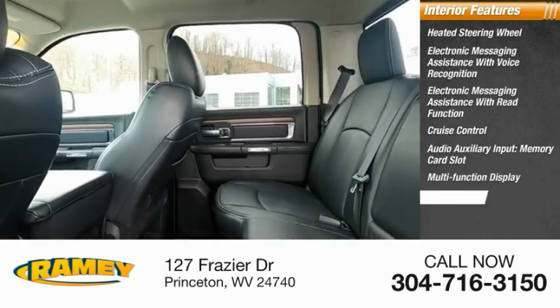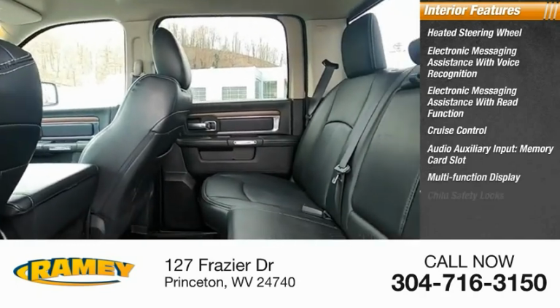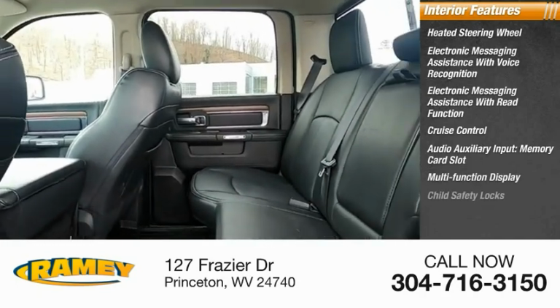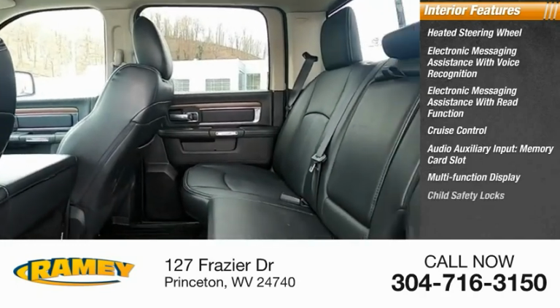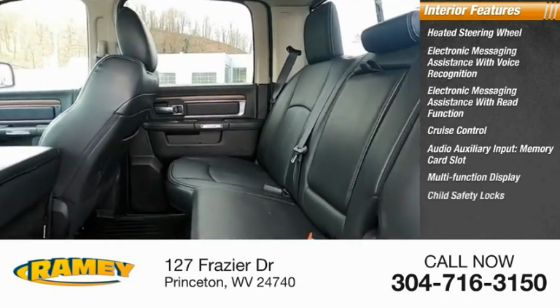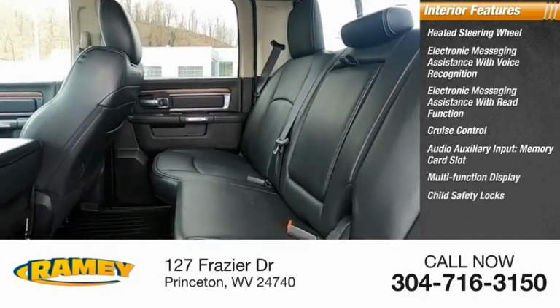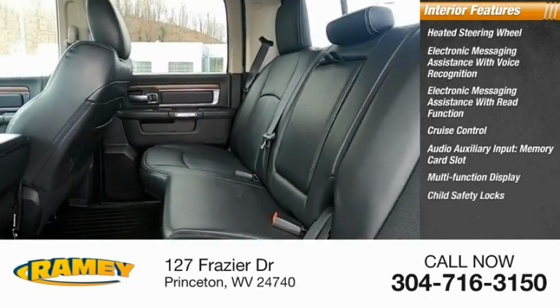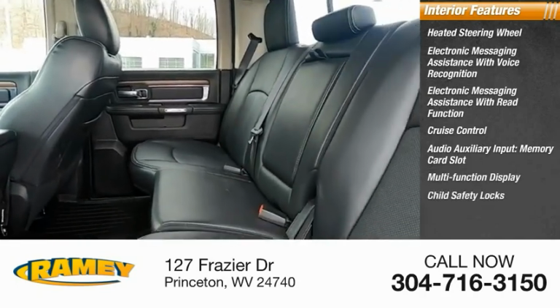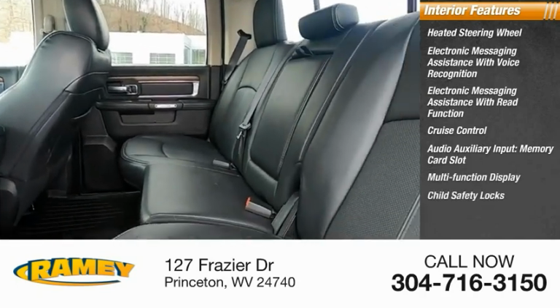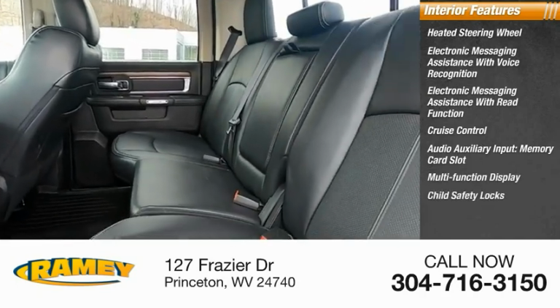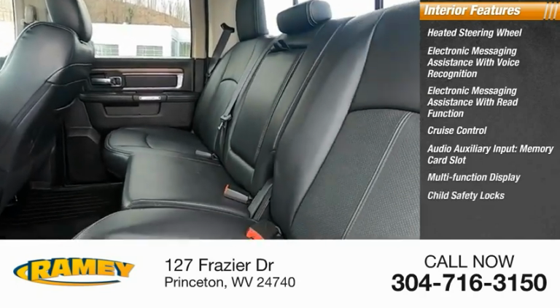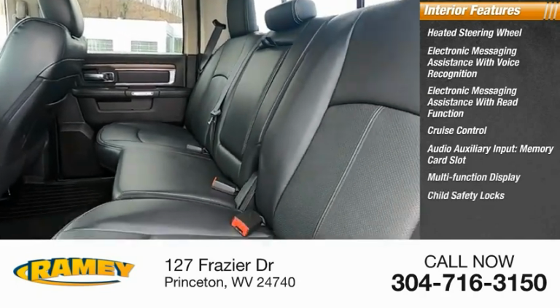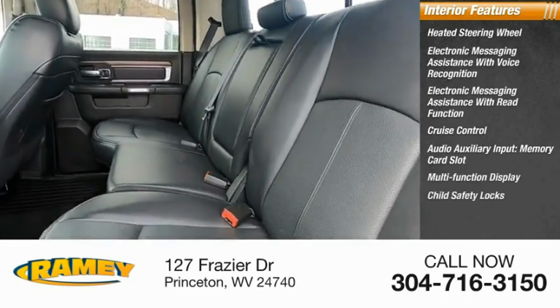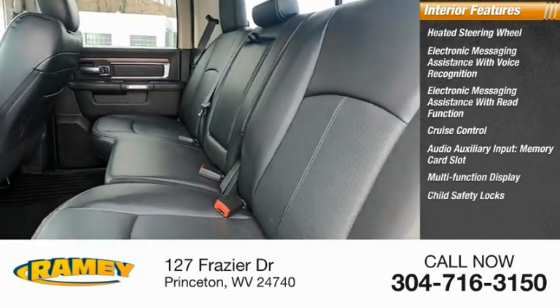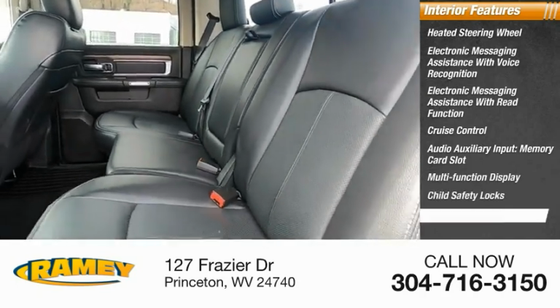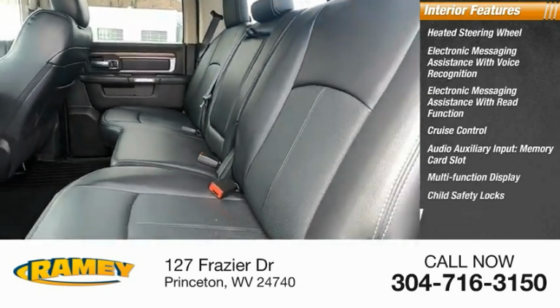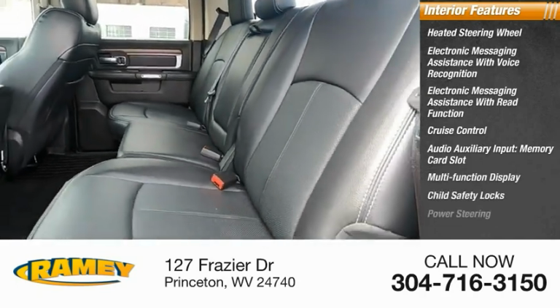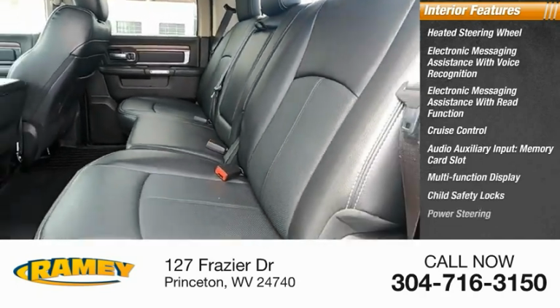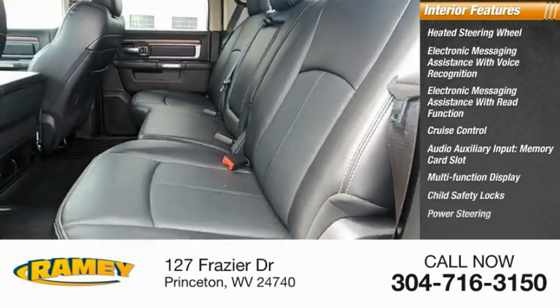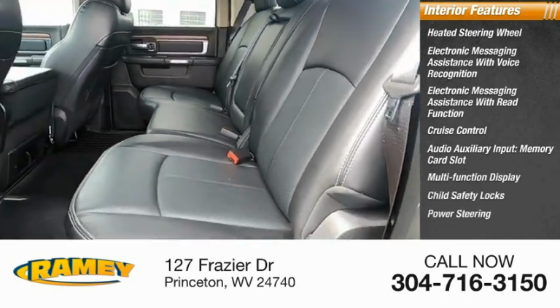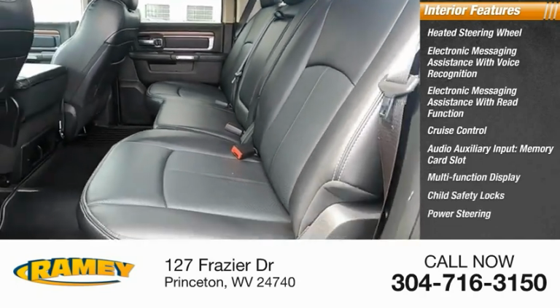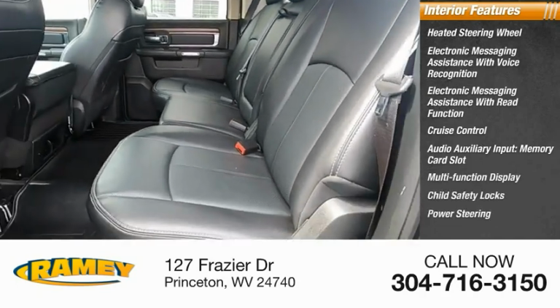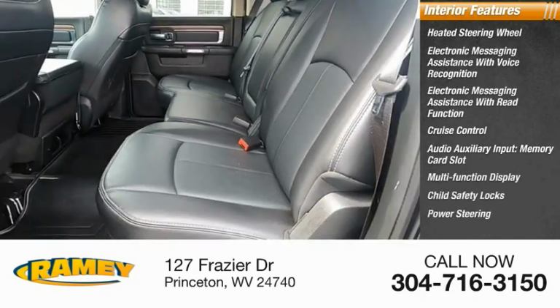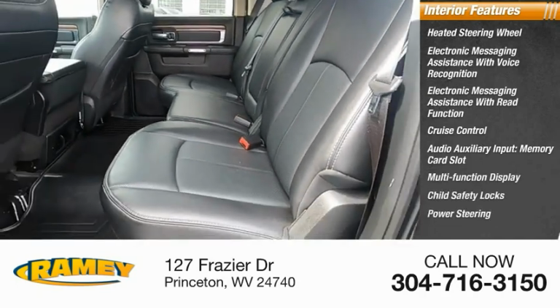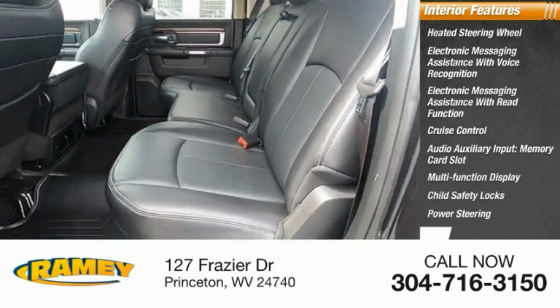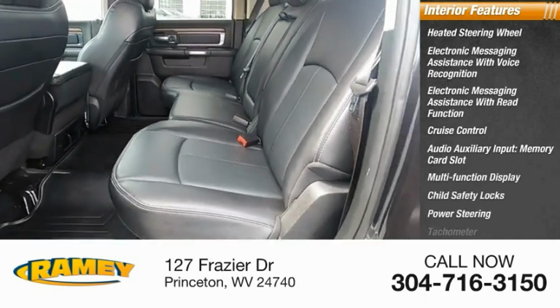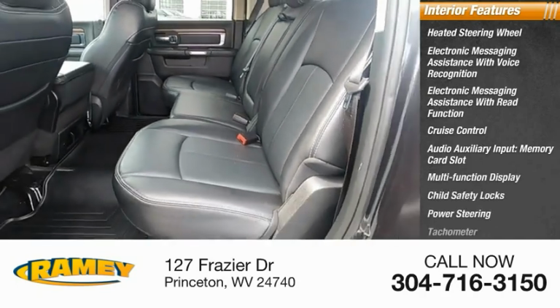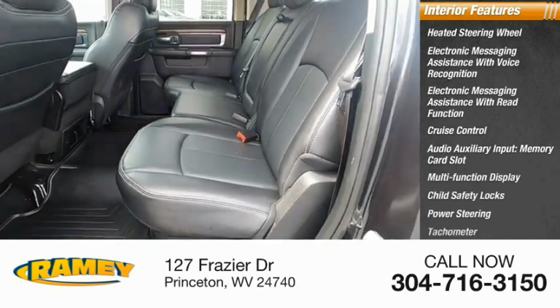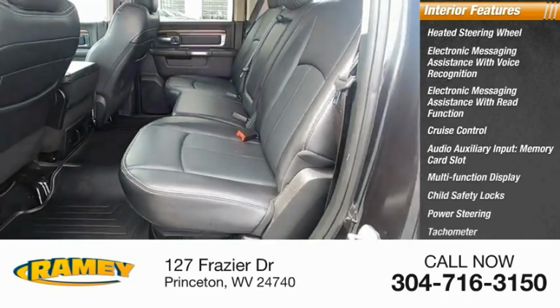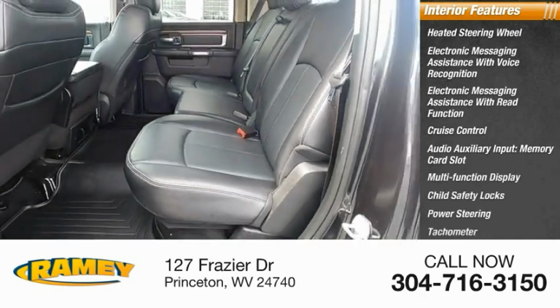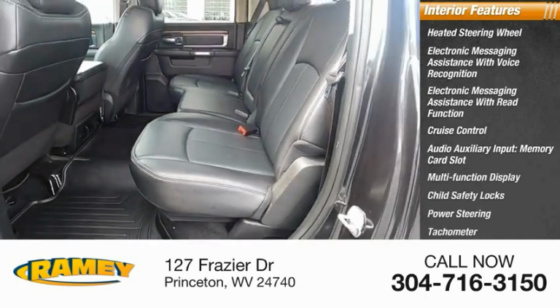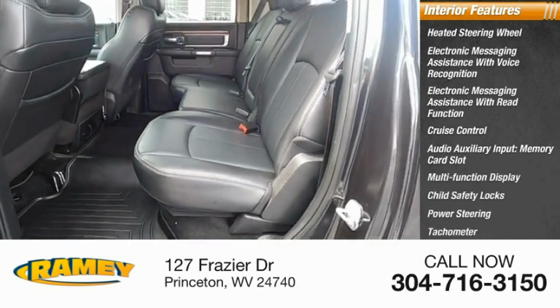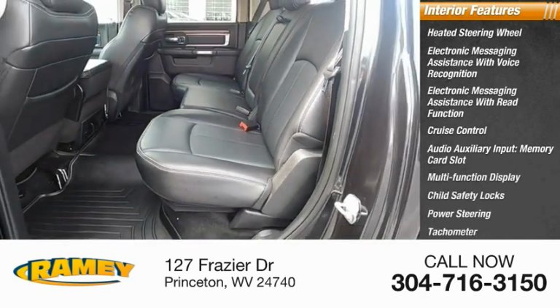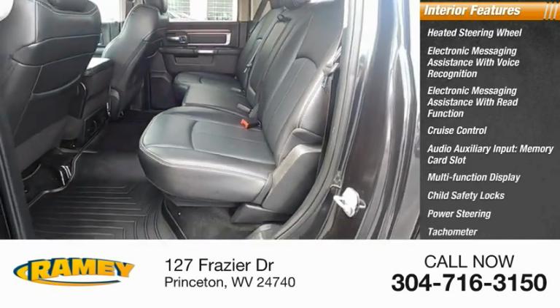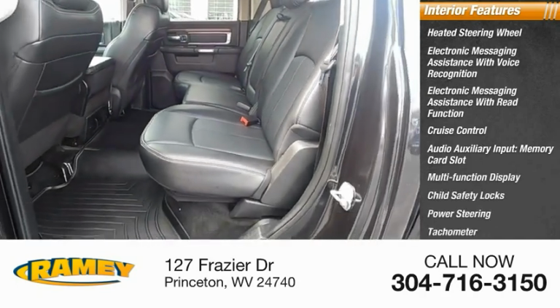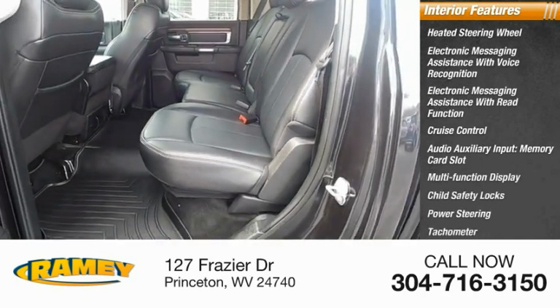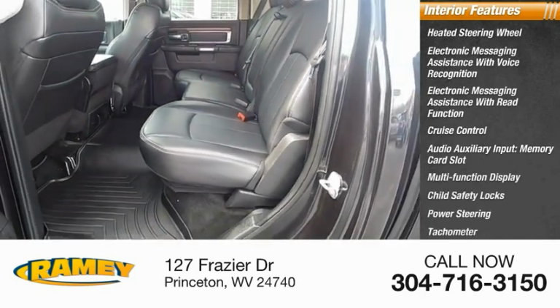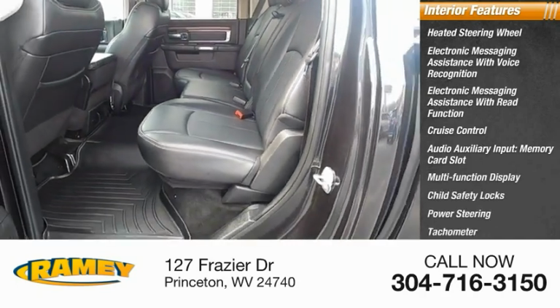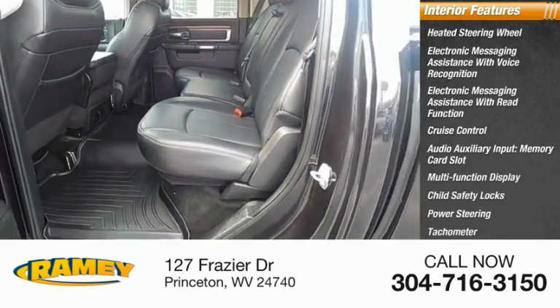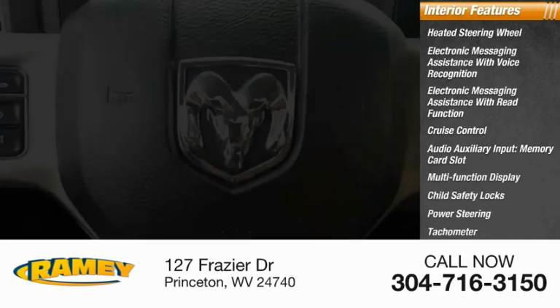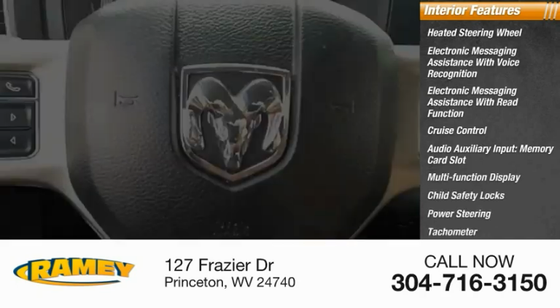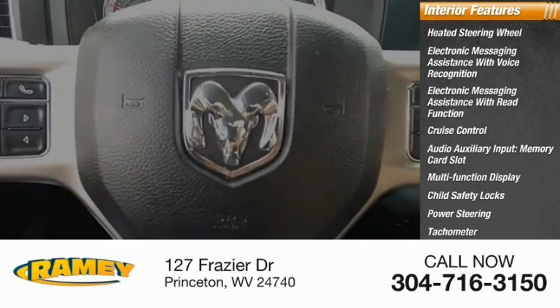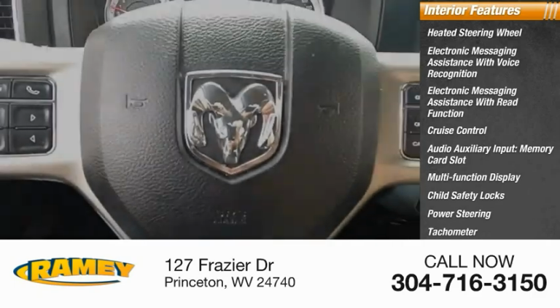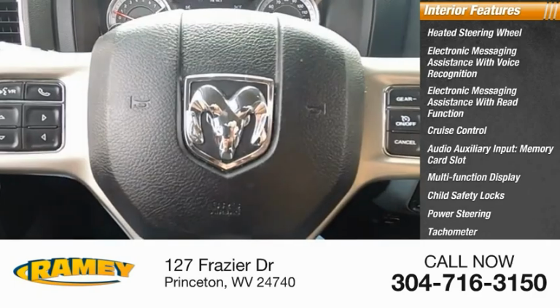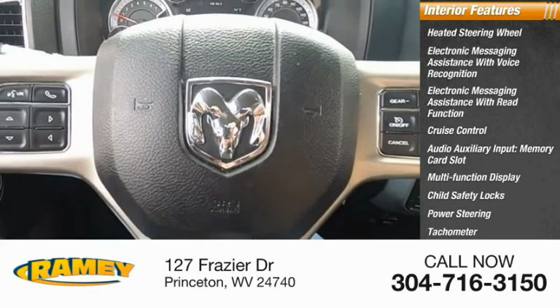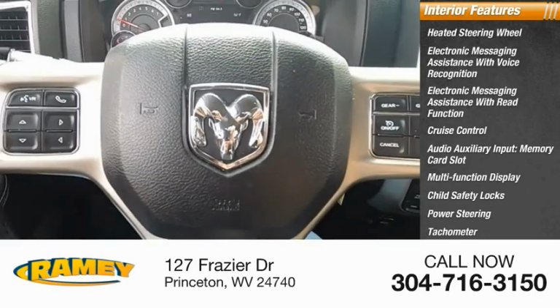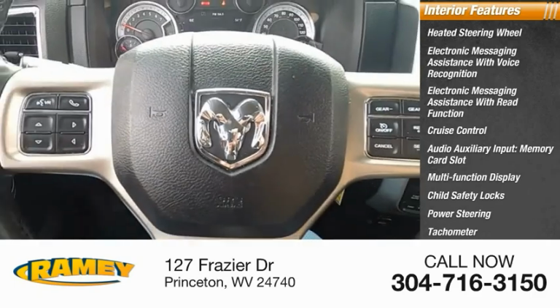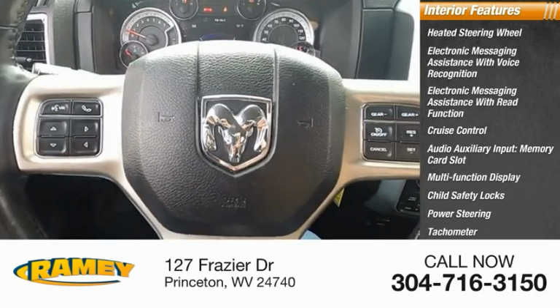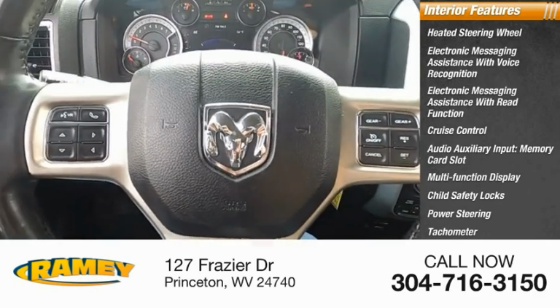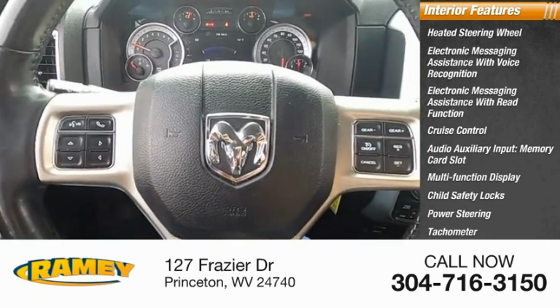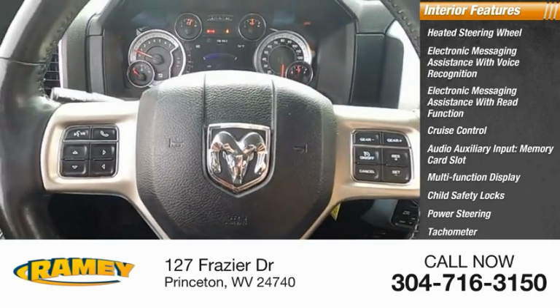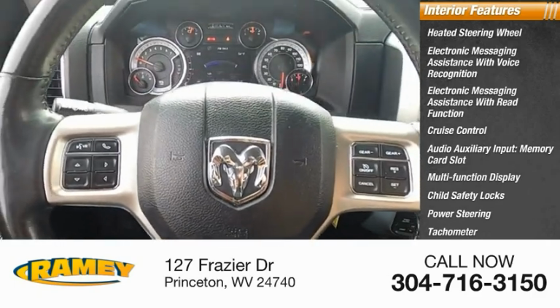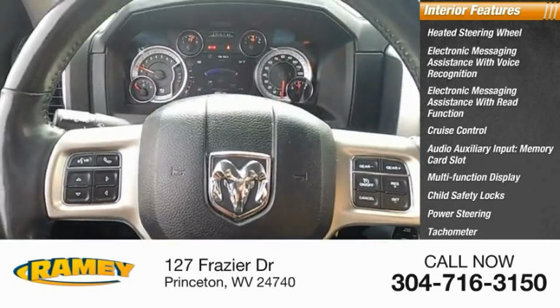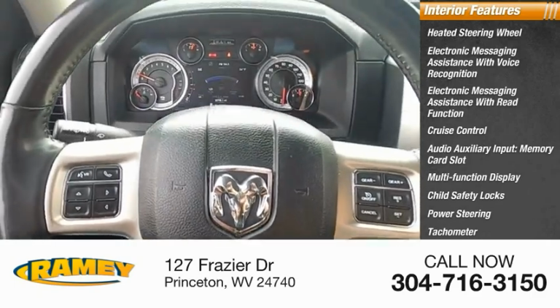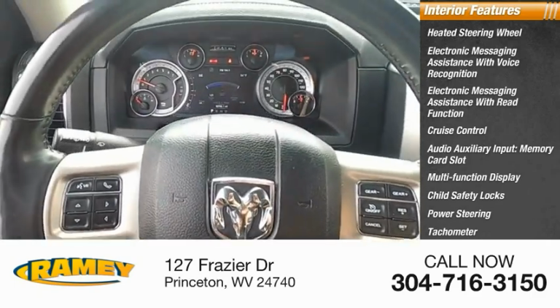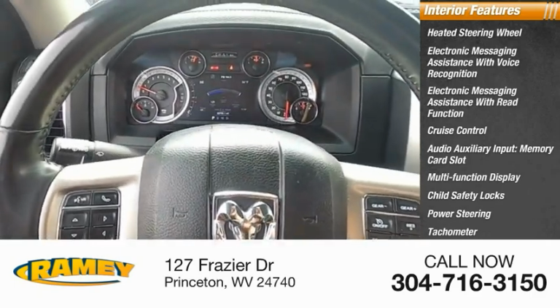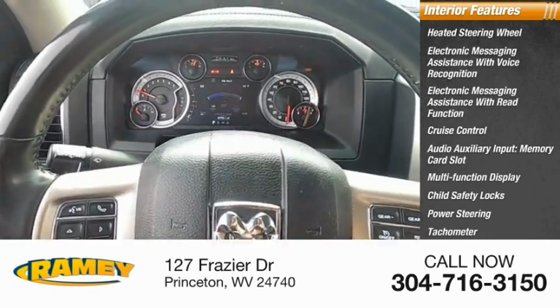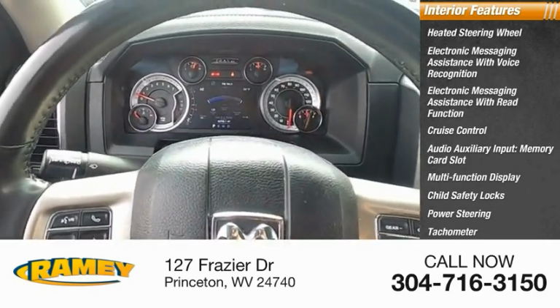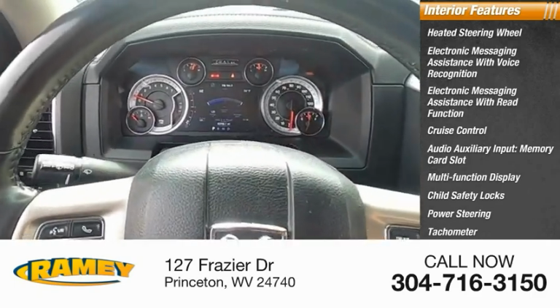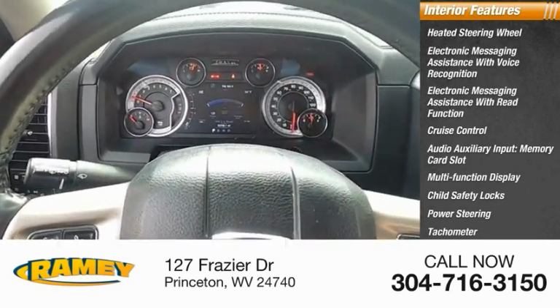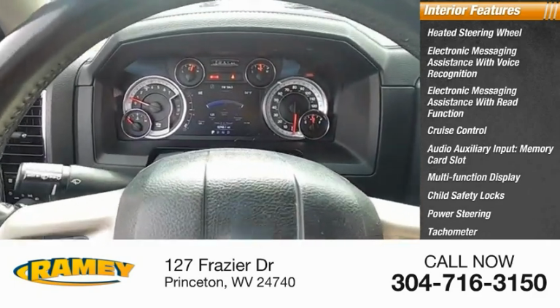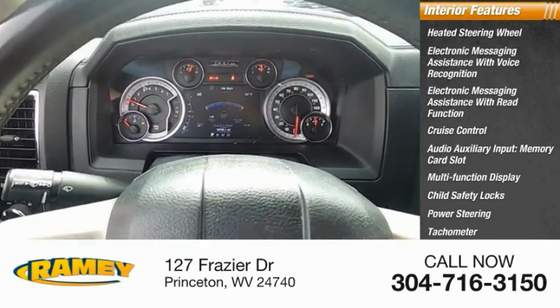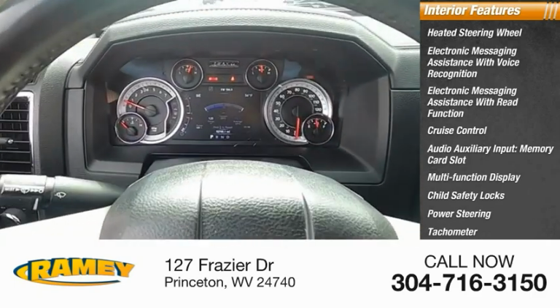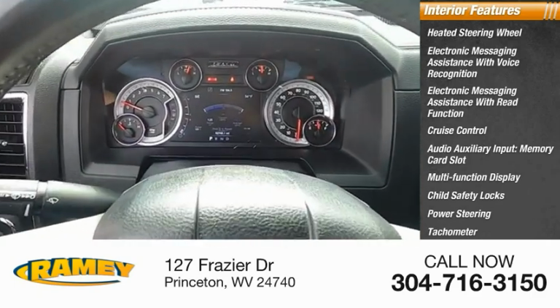Child safety locks, power steering, tachometer, airbags — passenger occupant sensing deactivation.